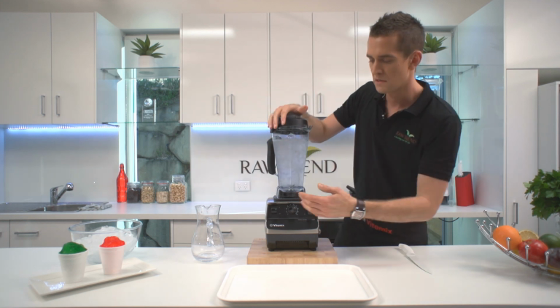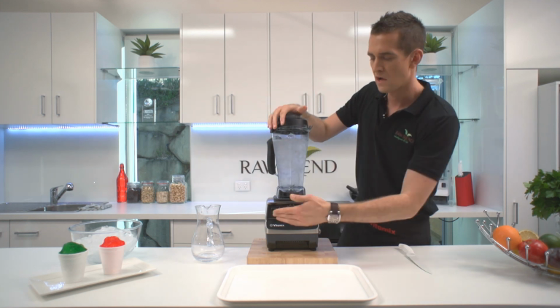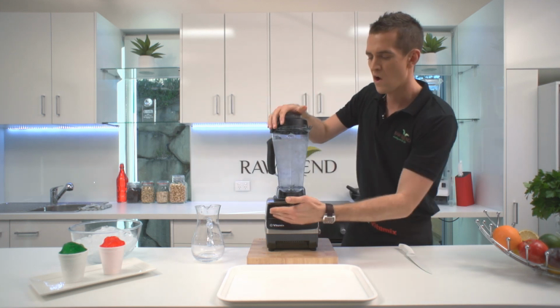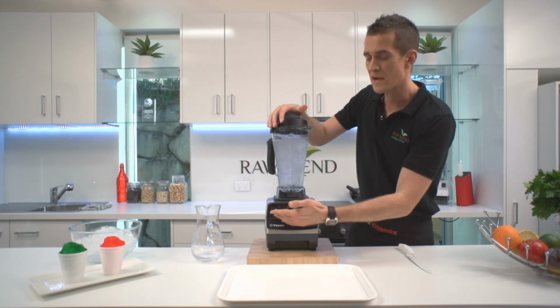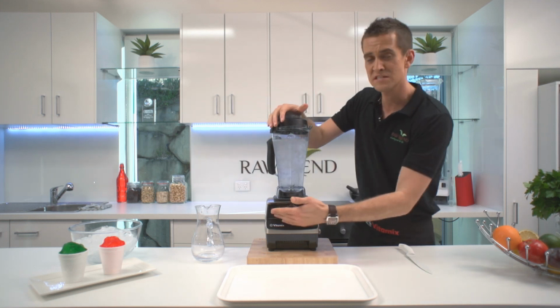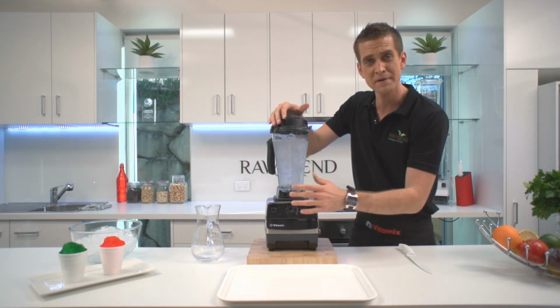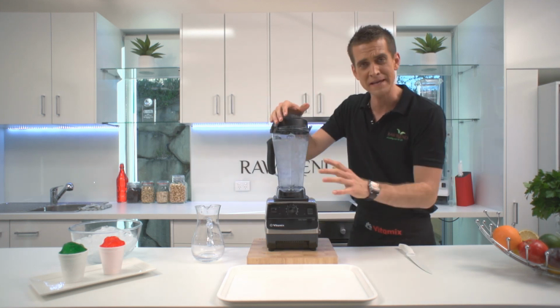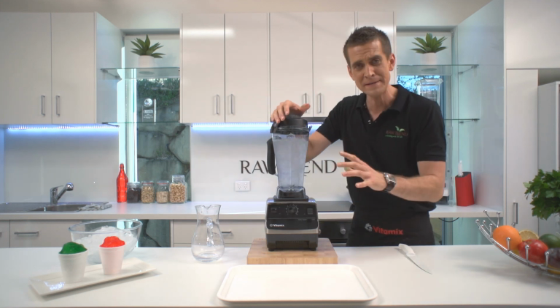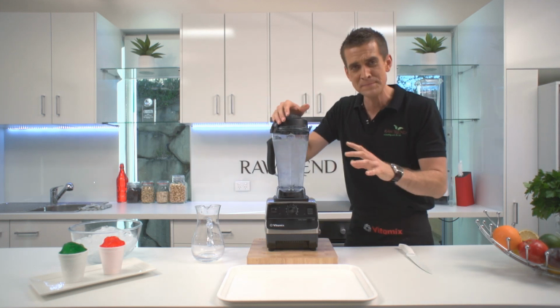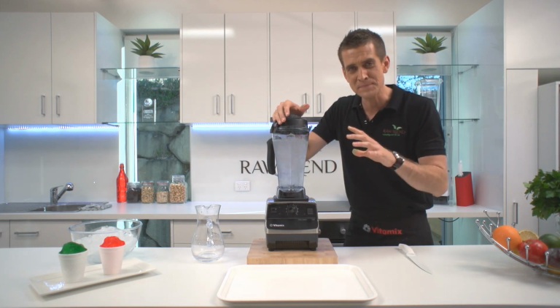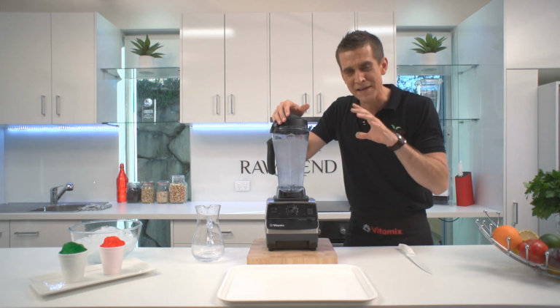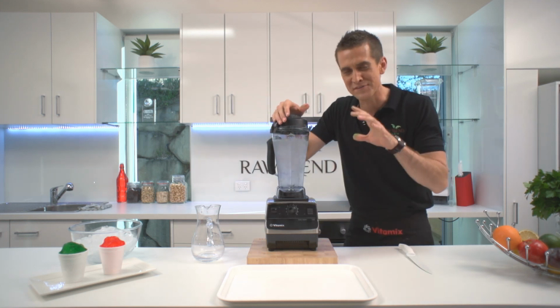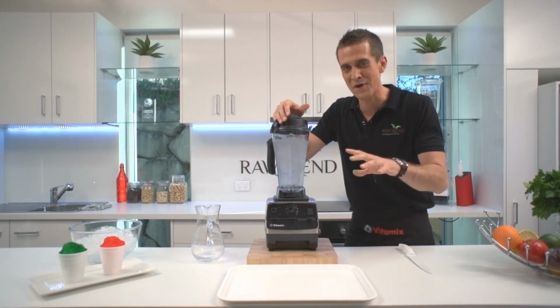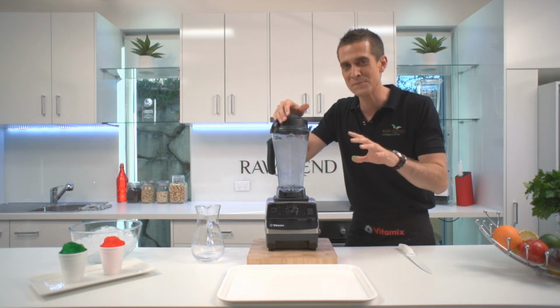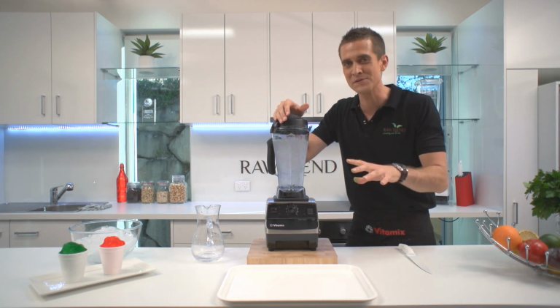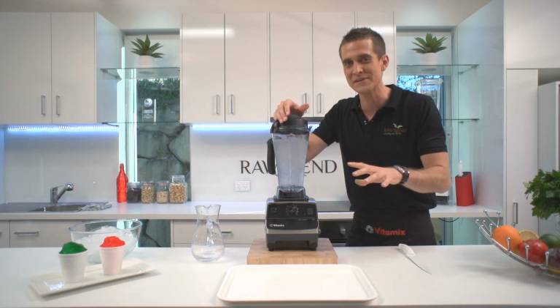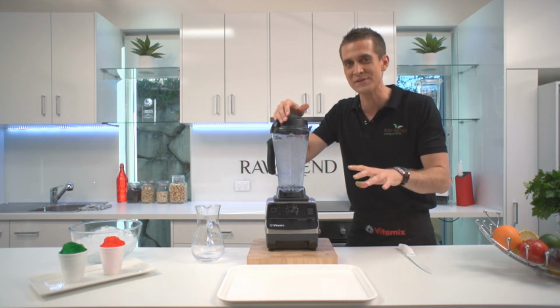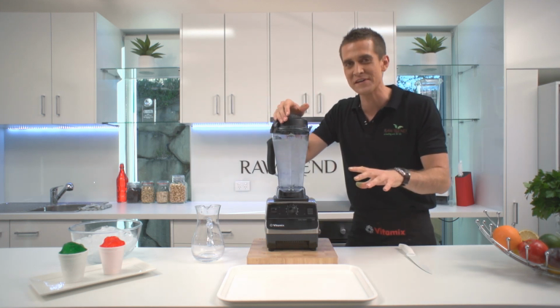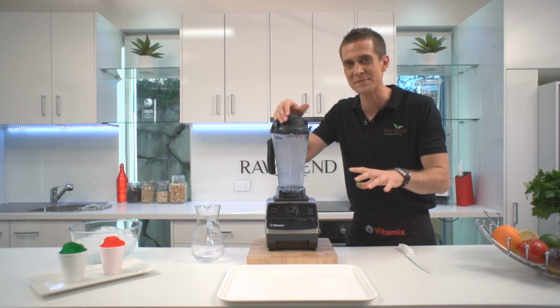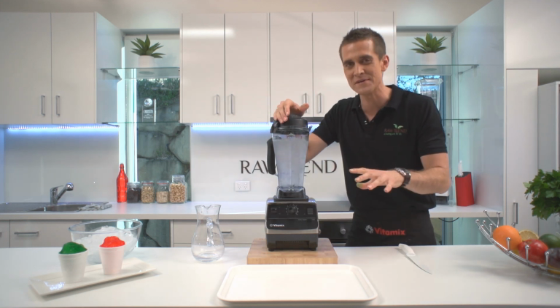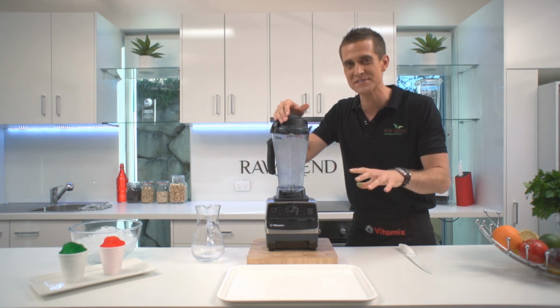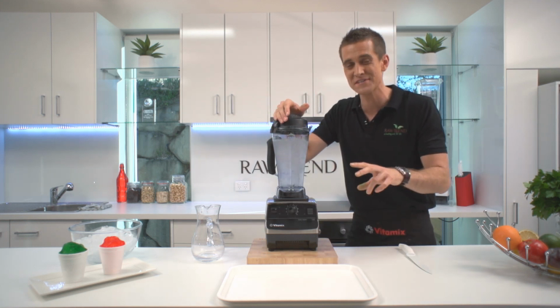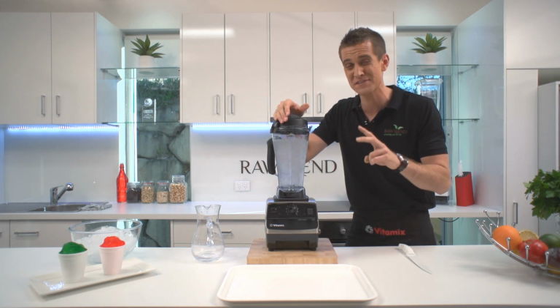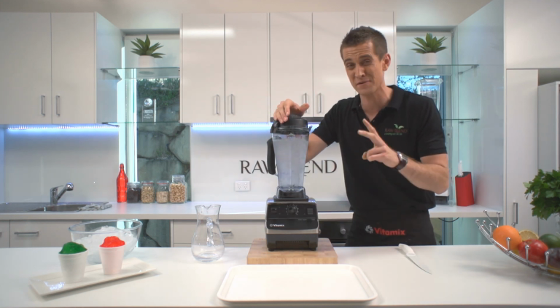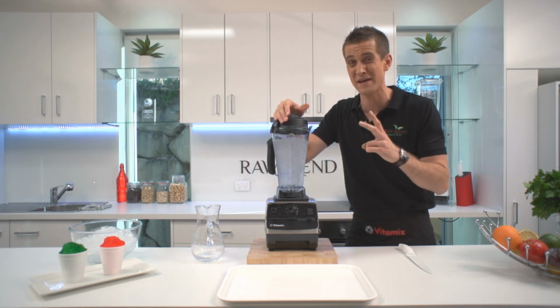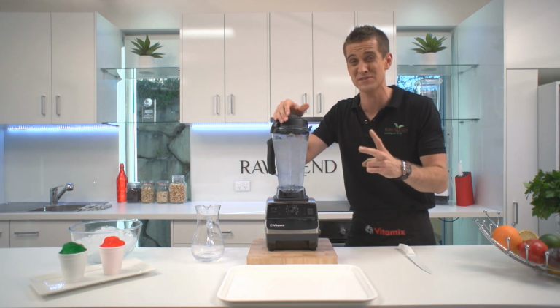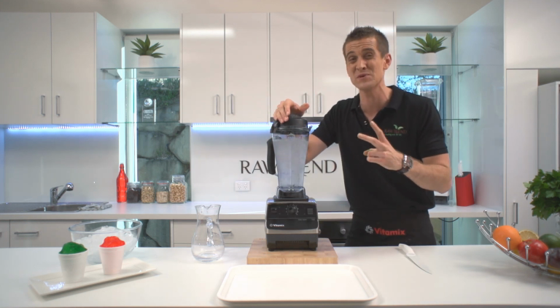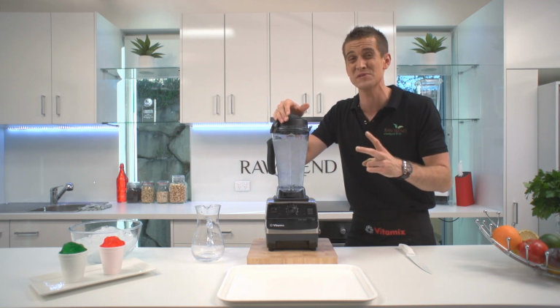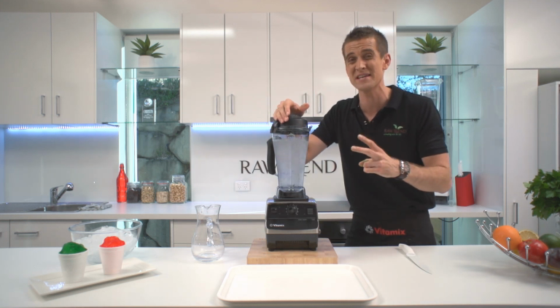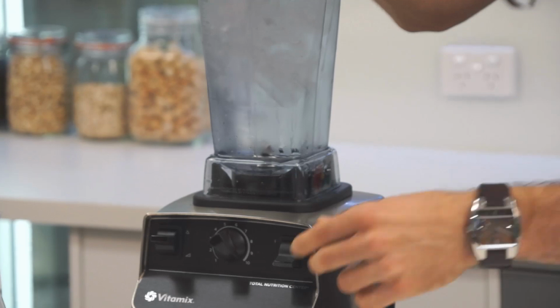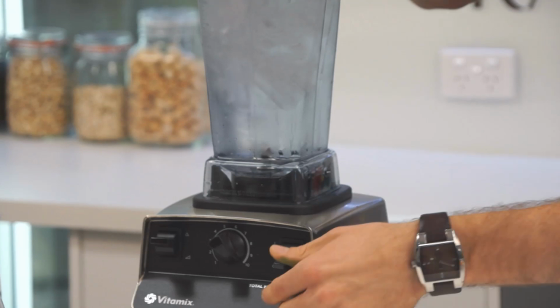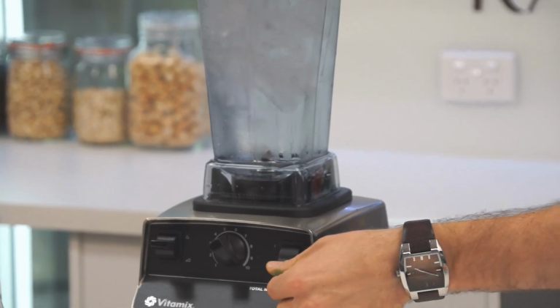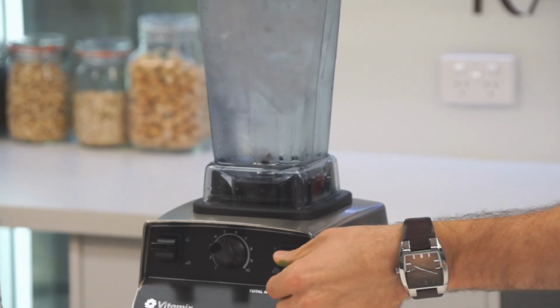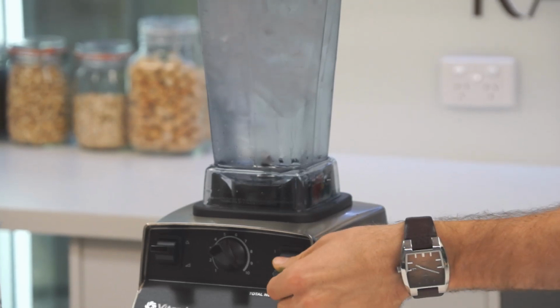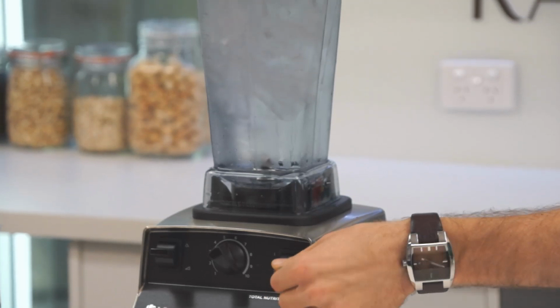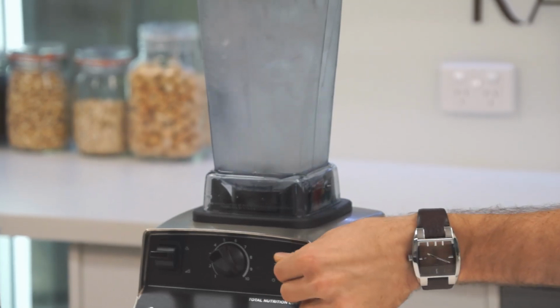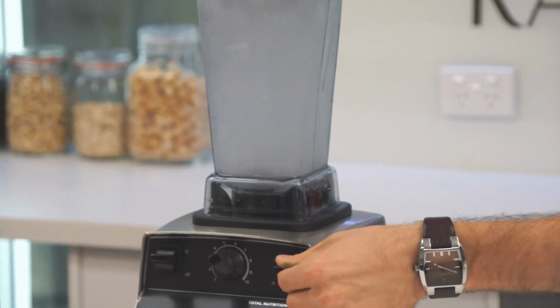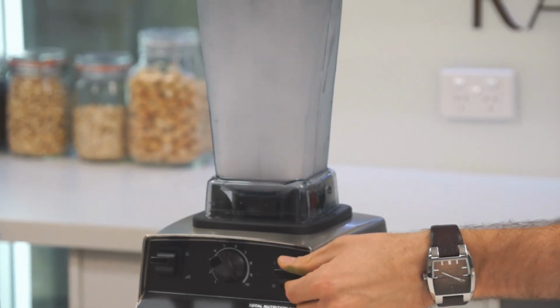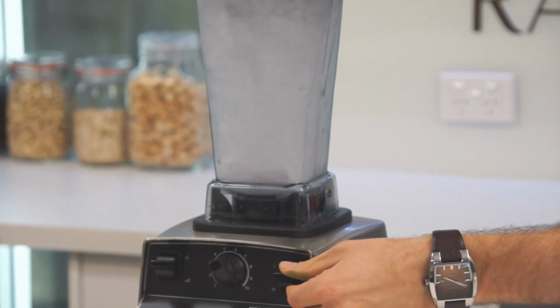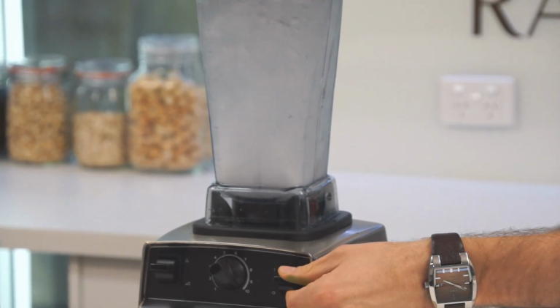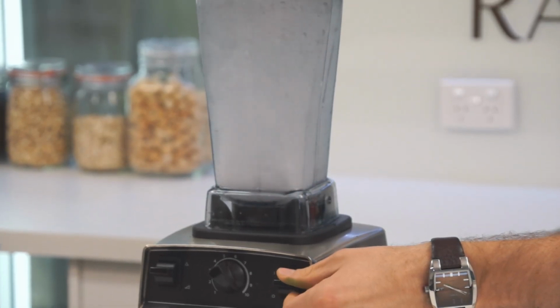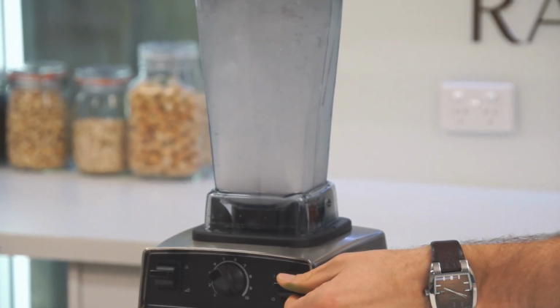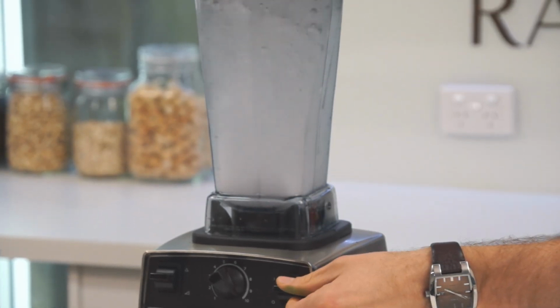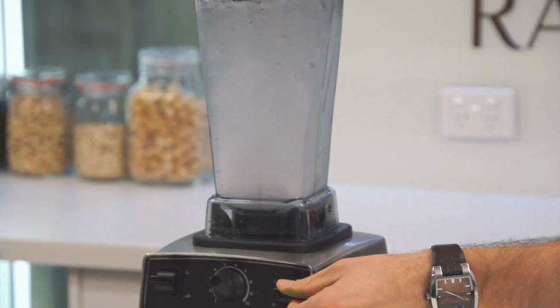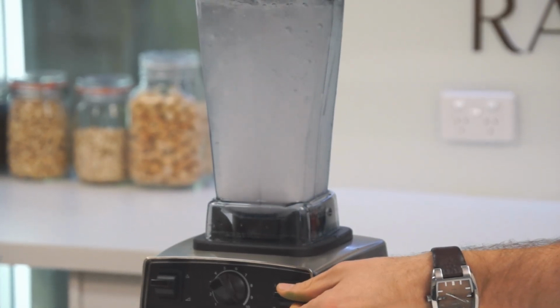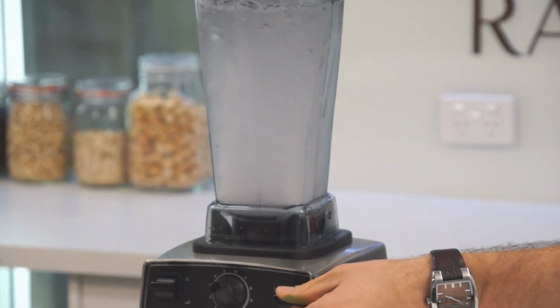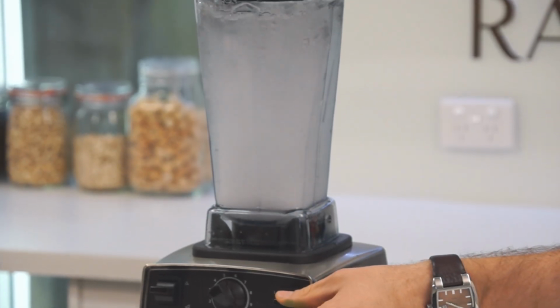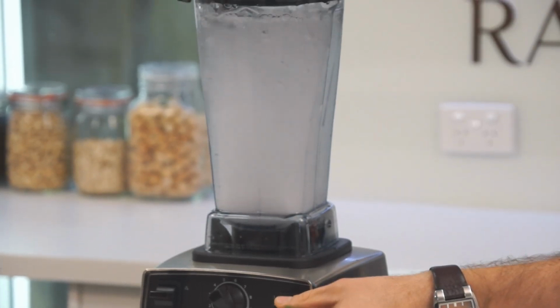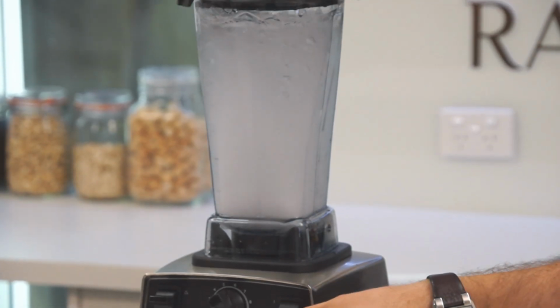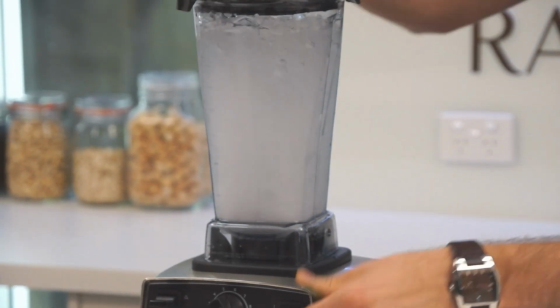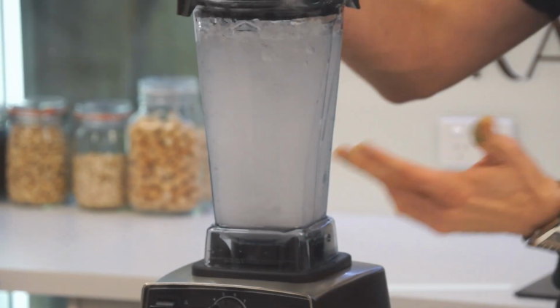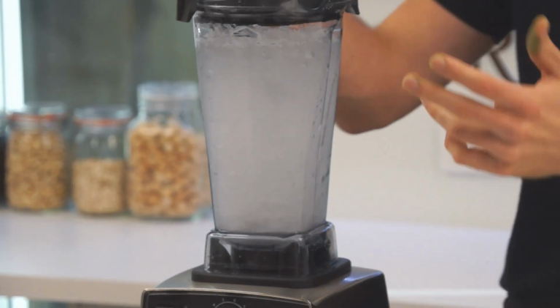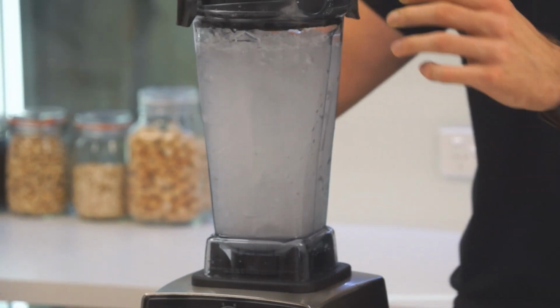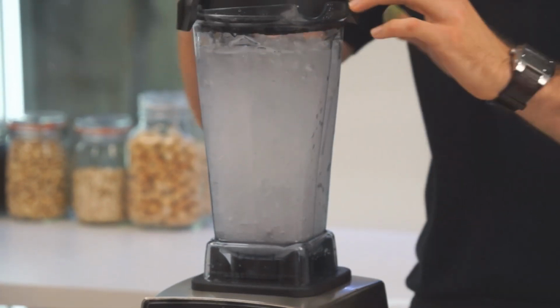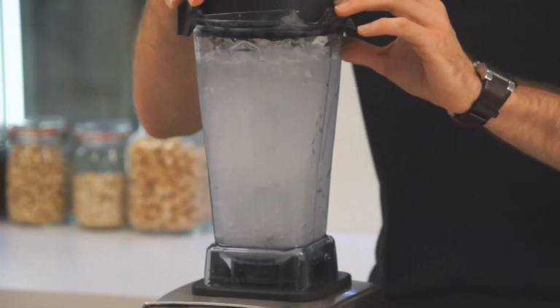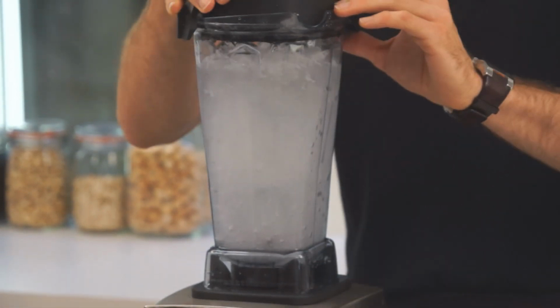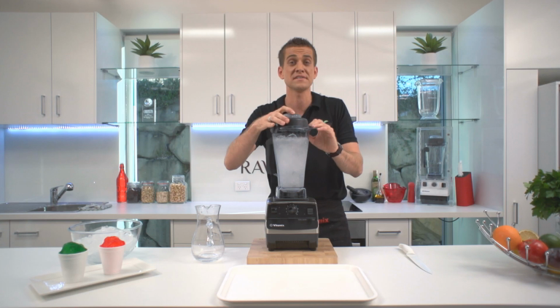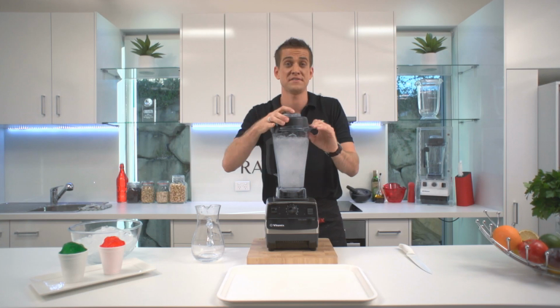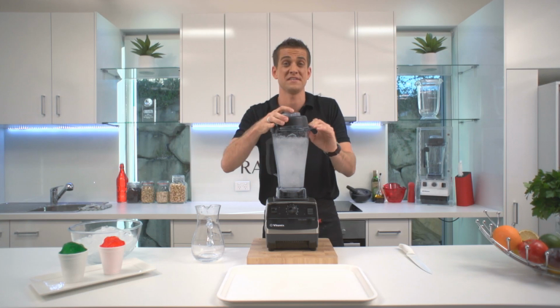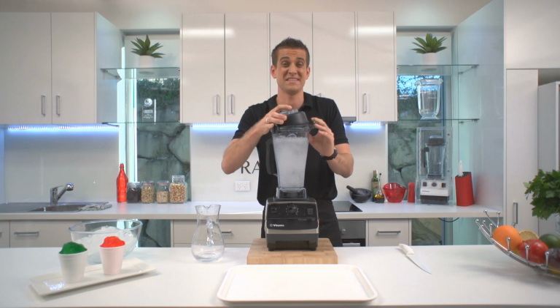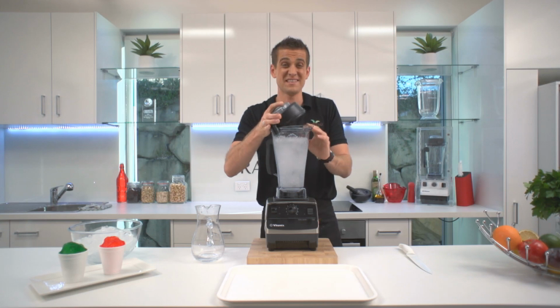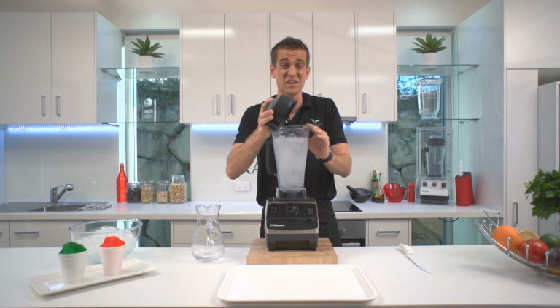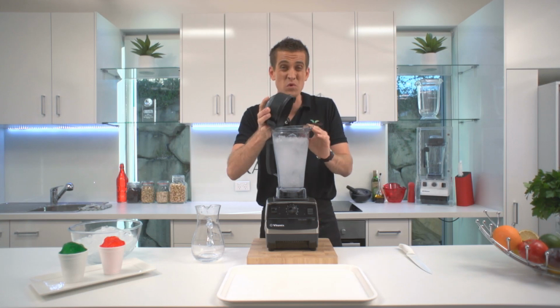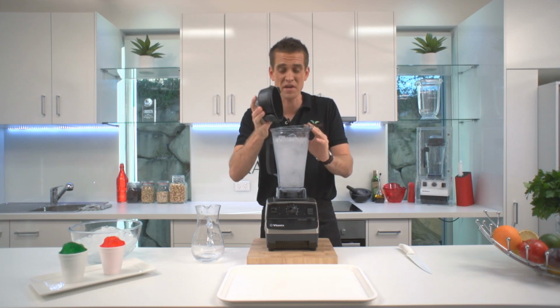High speed. Now don't blink or you're going to miss it — just for about two seconds. That's it. It's that quick.